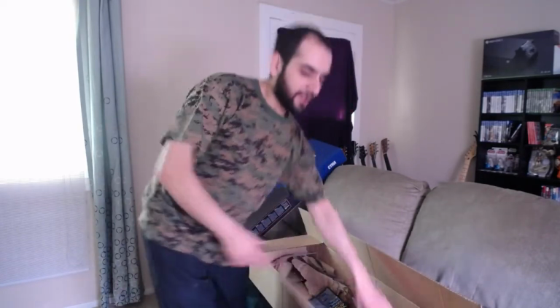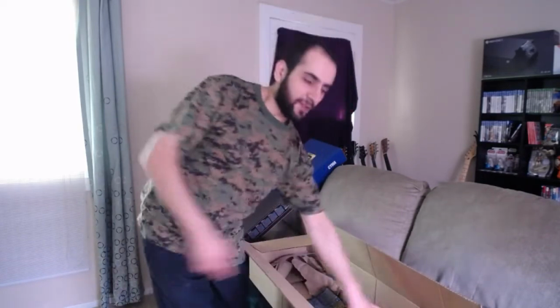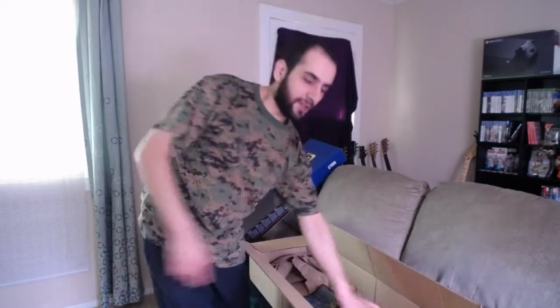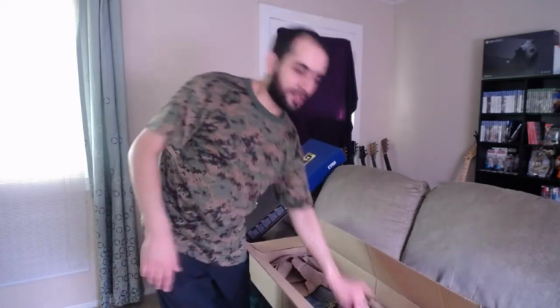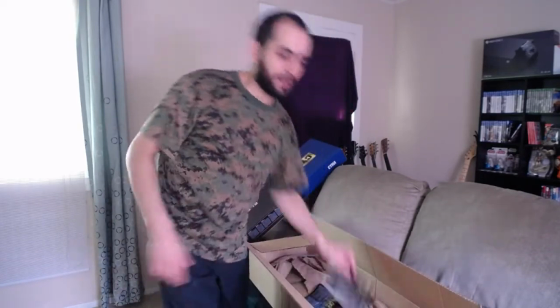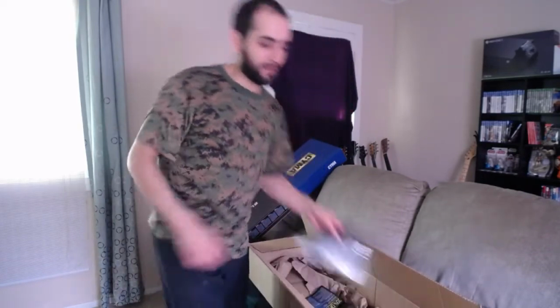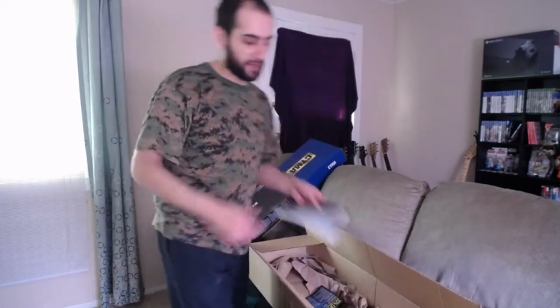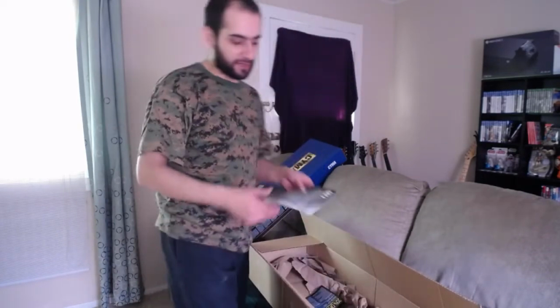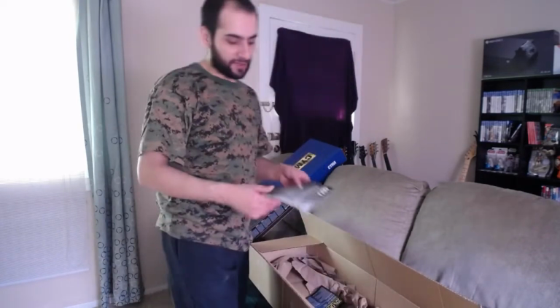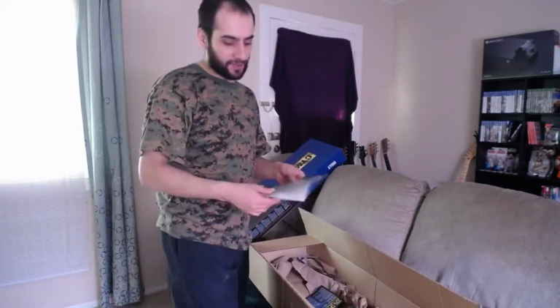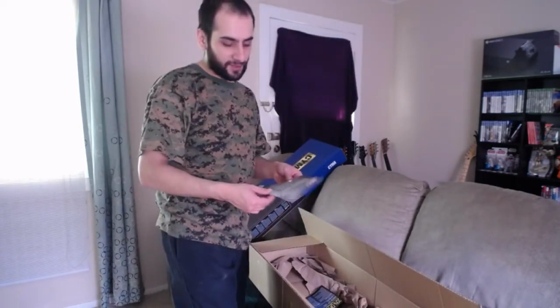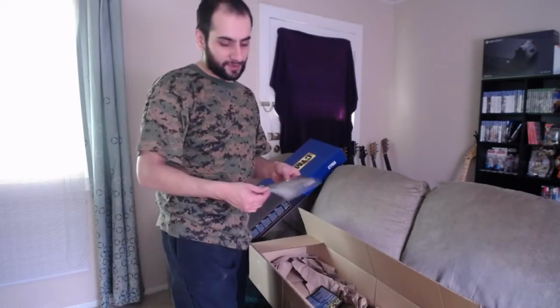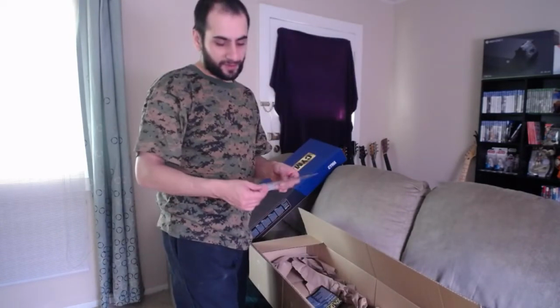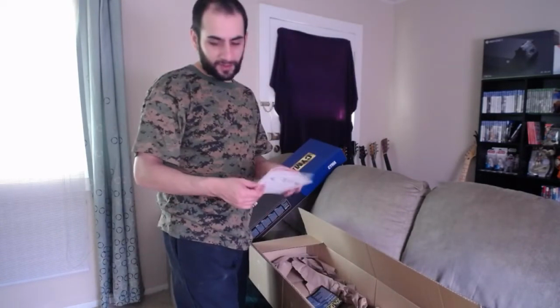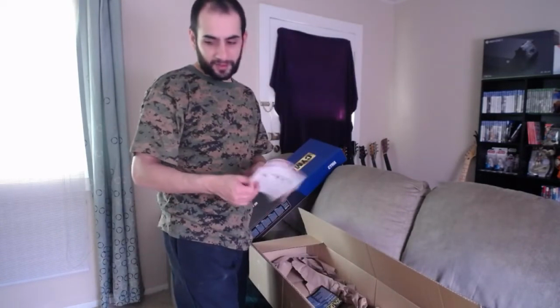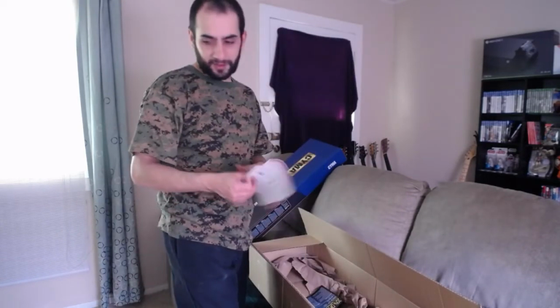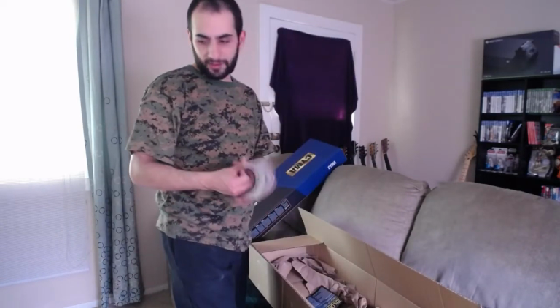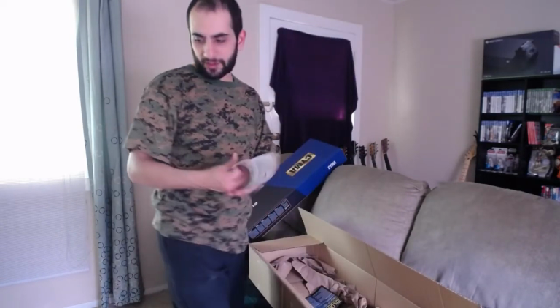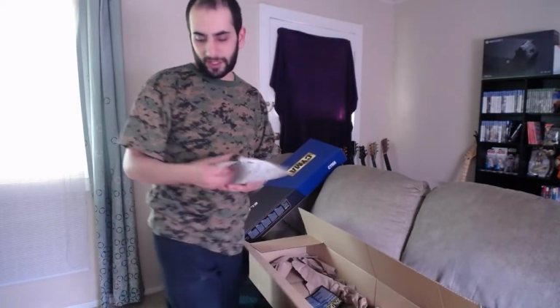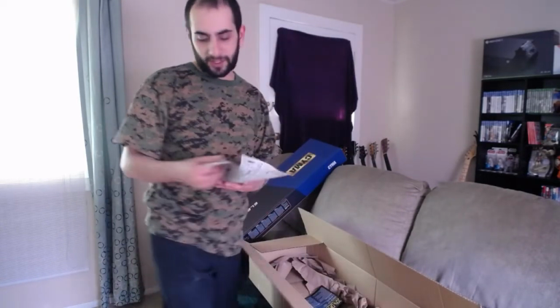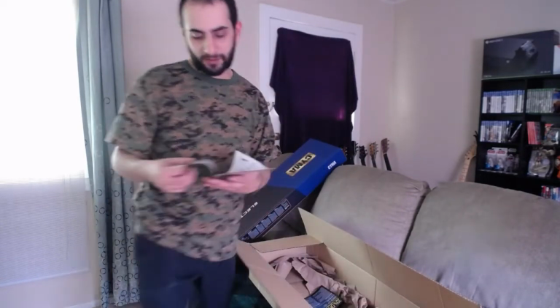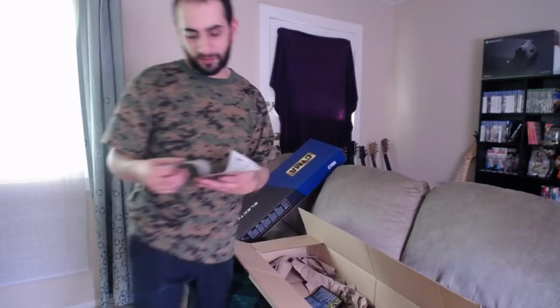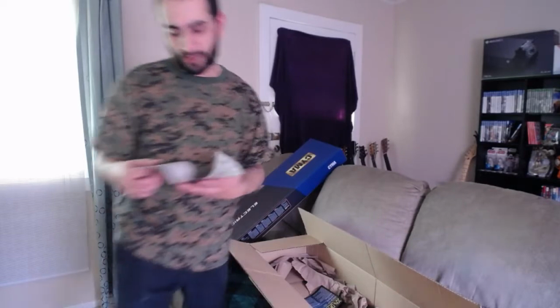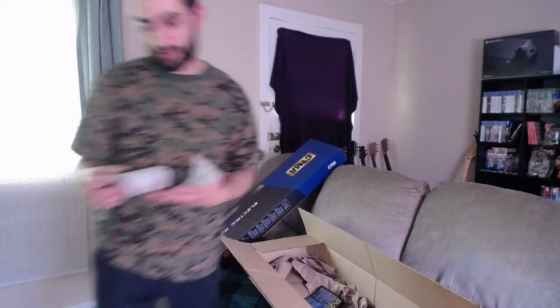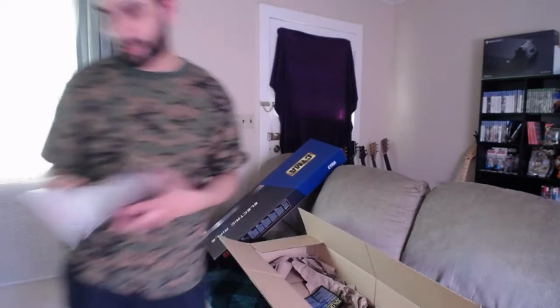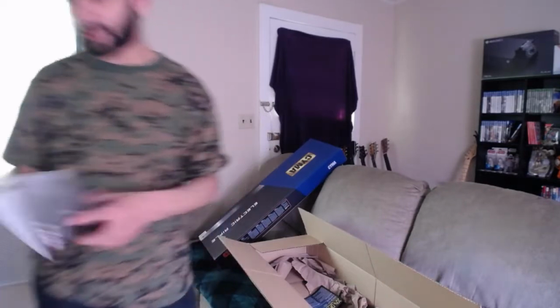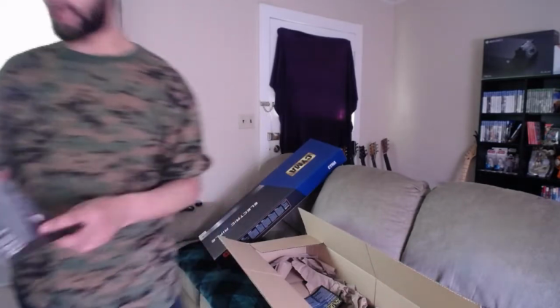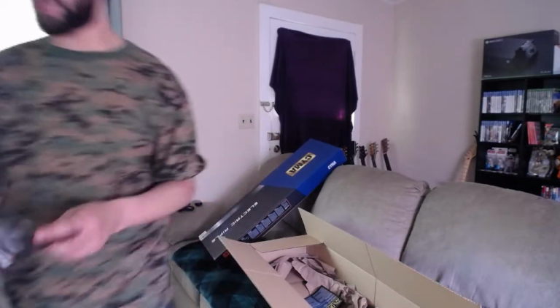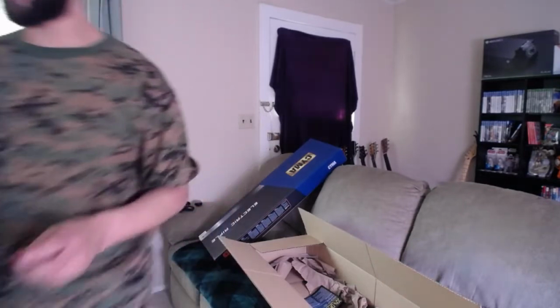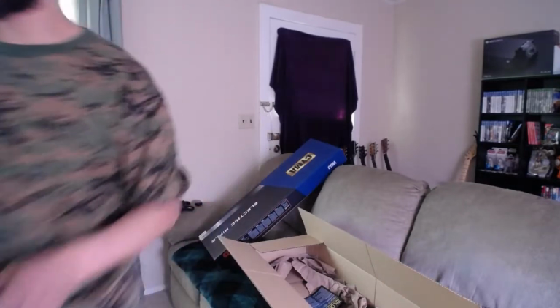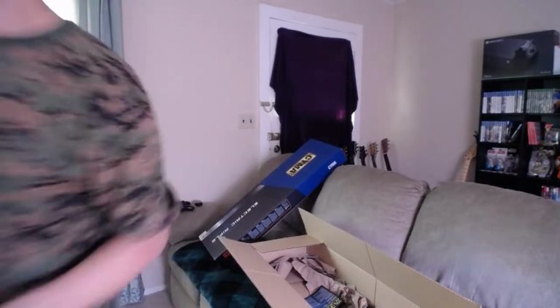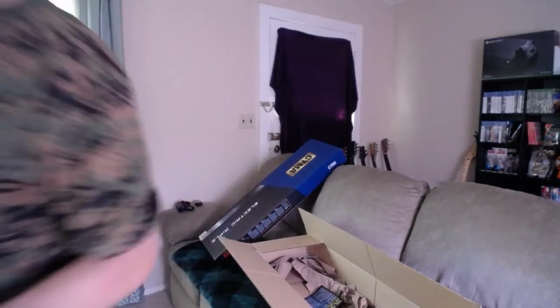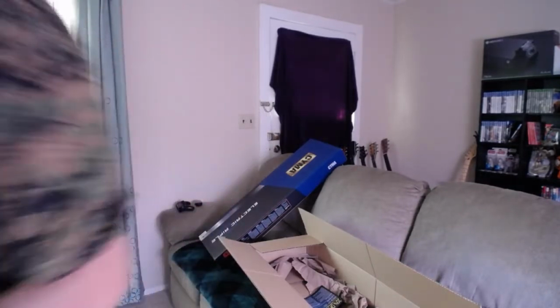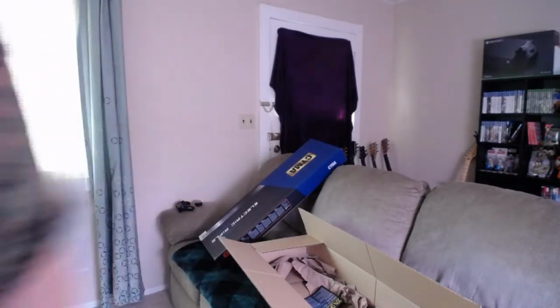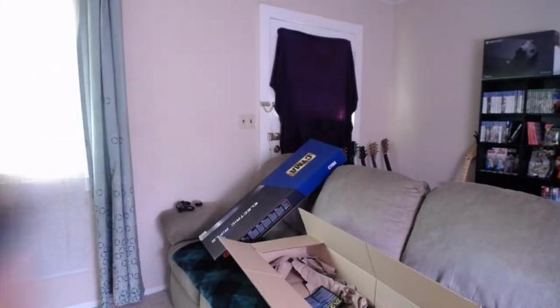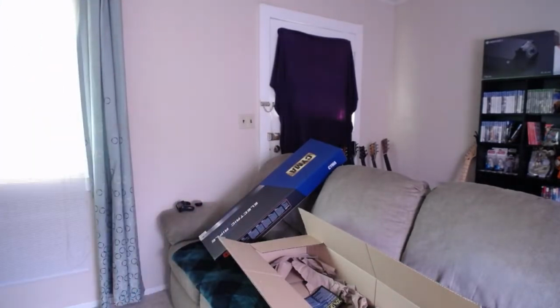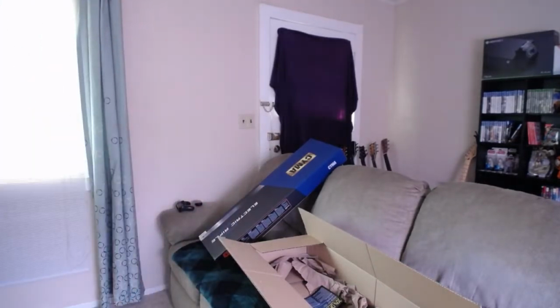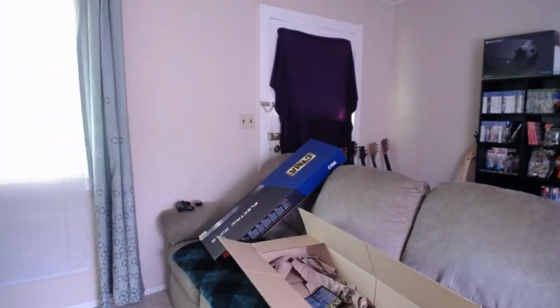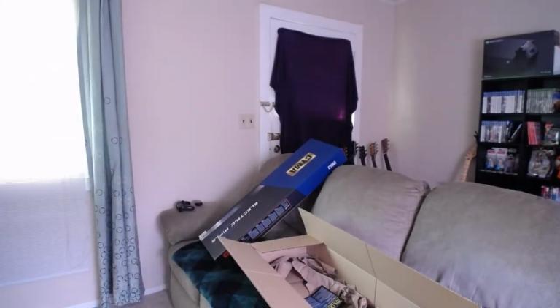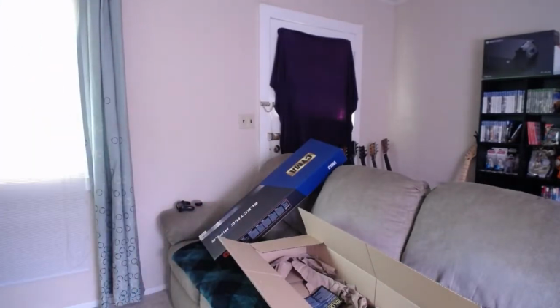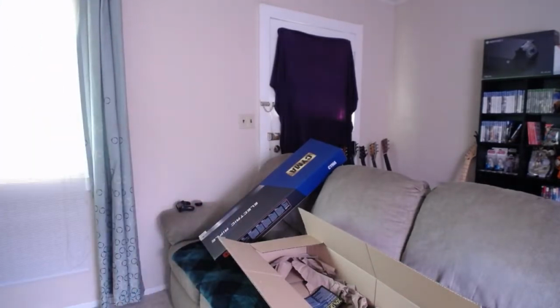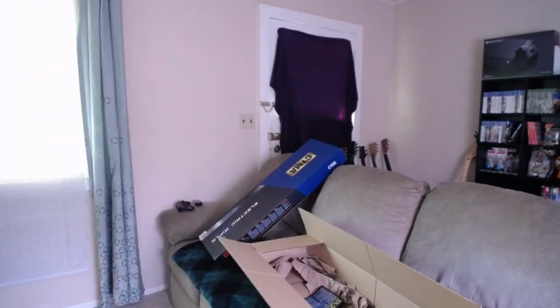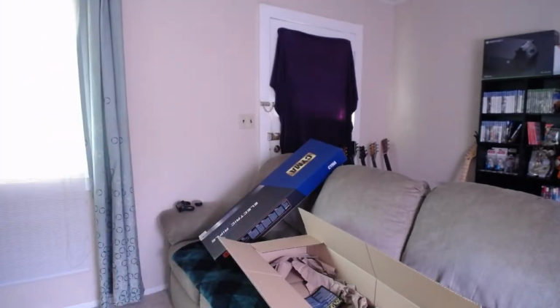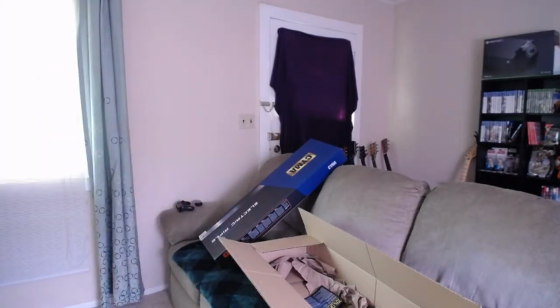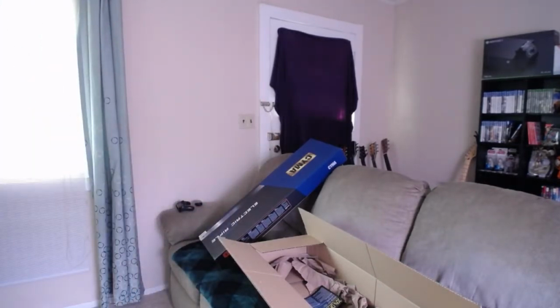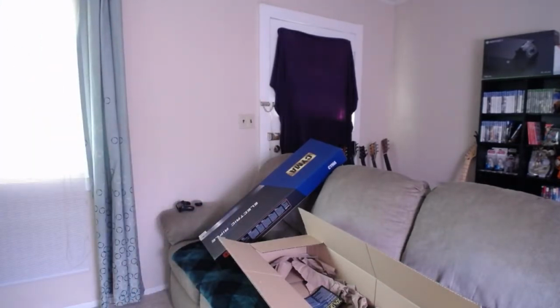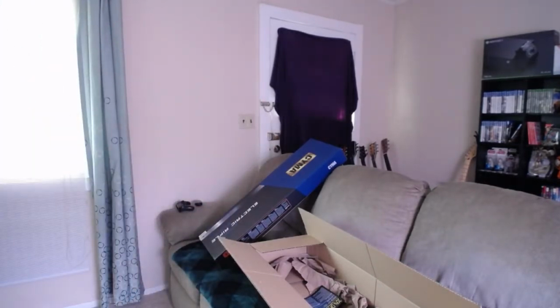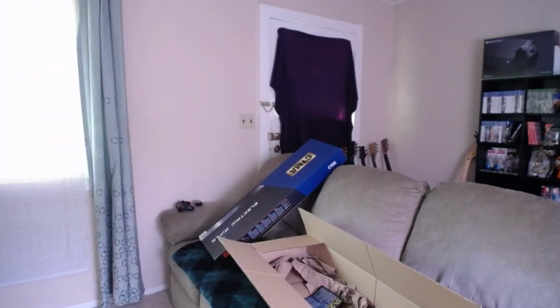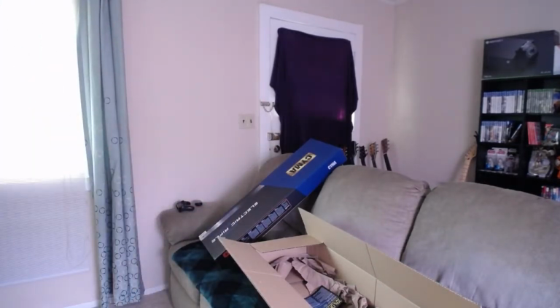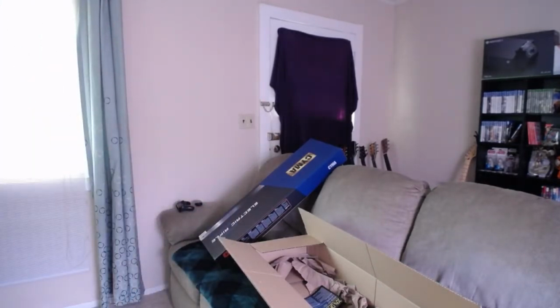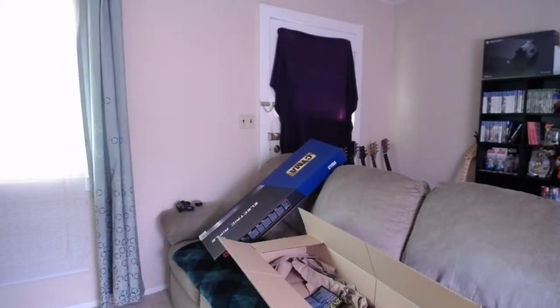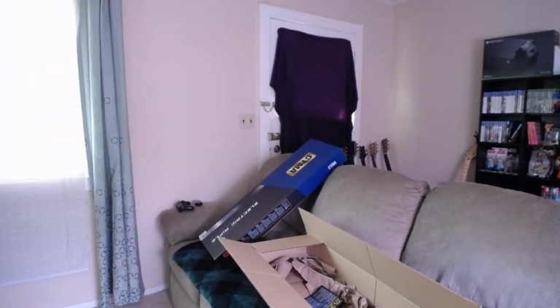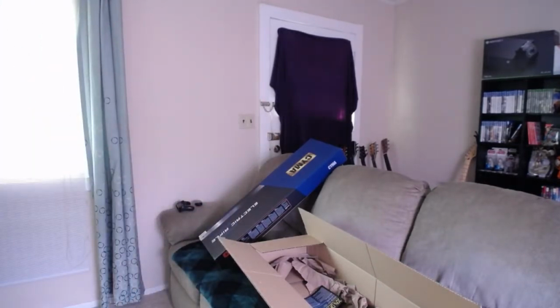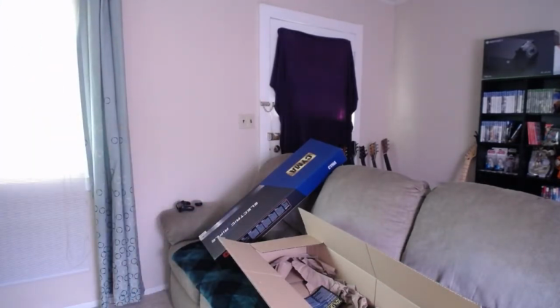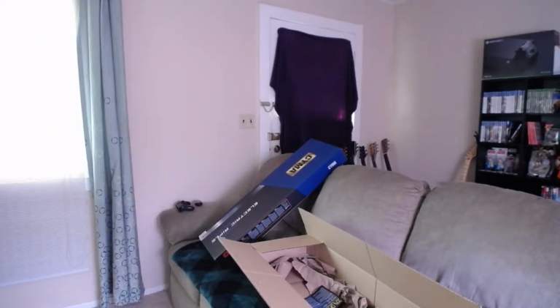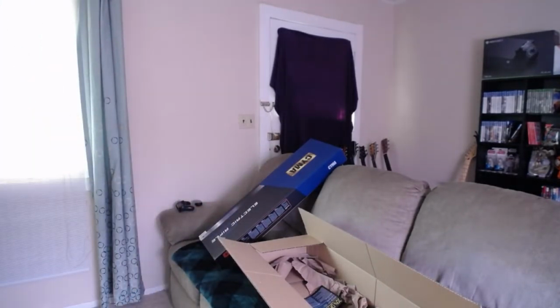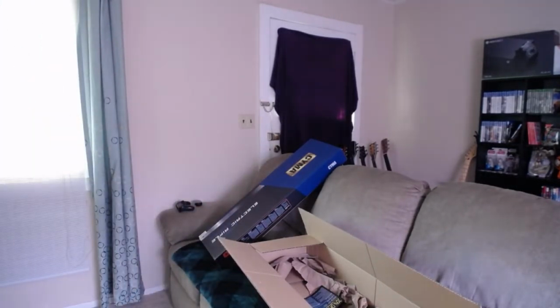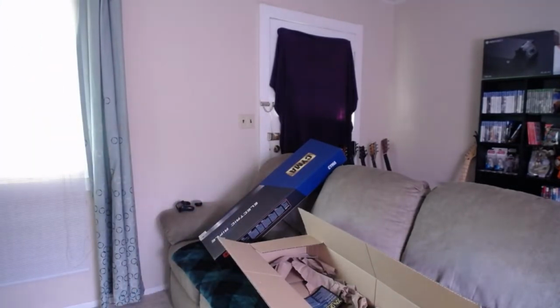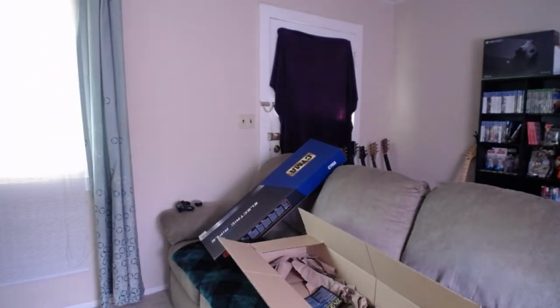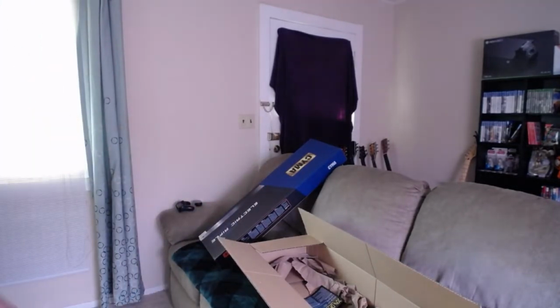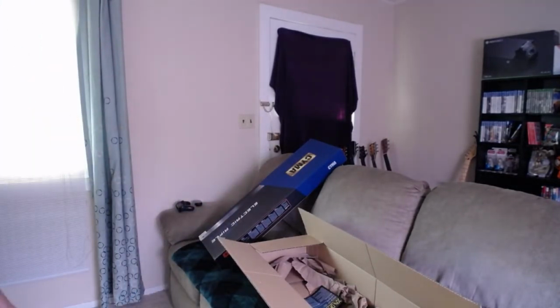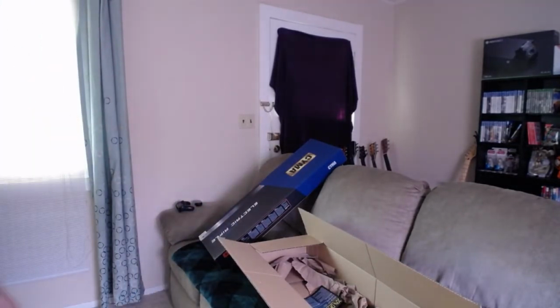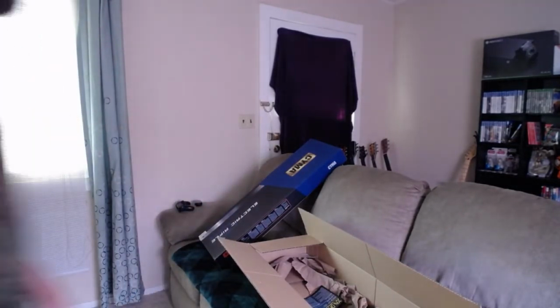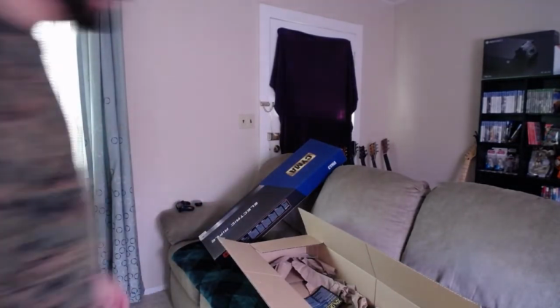That's my box of awesomeness and some gear I got. Thanks for watching.